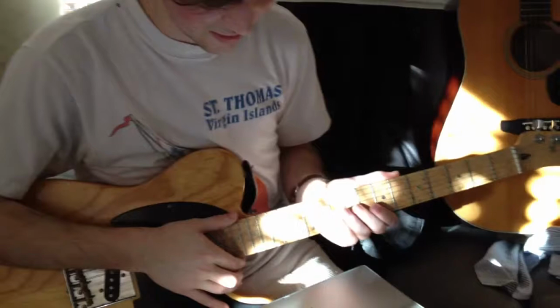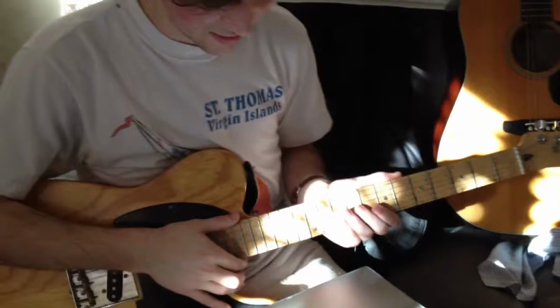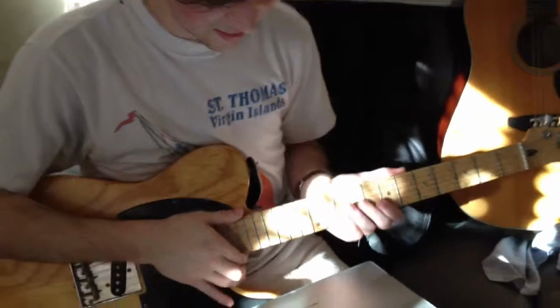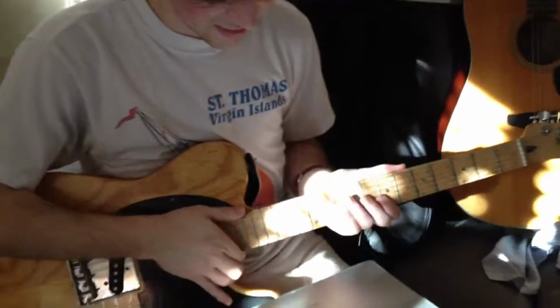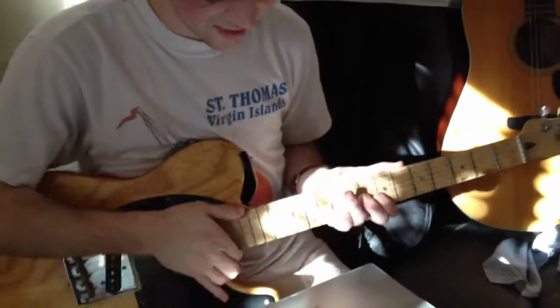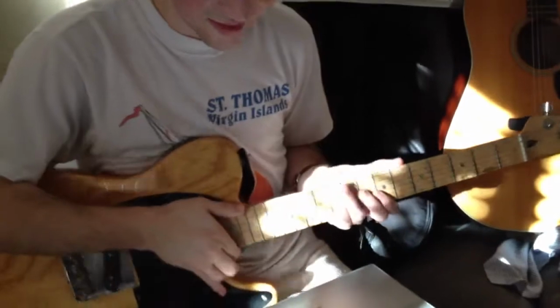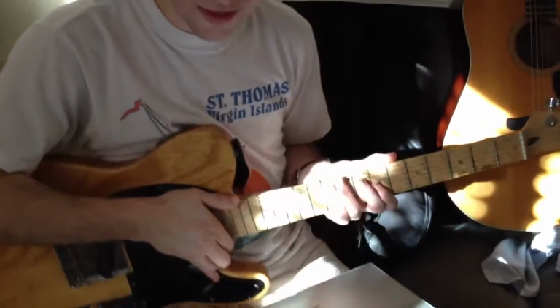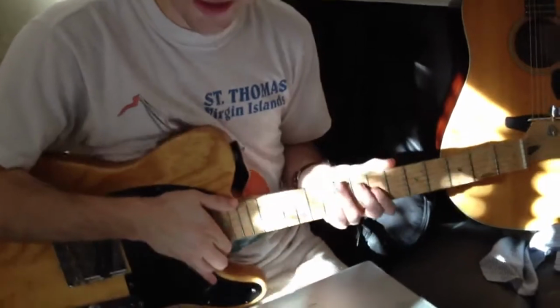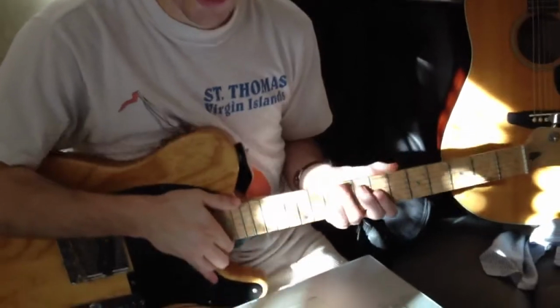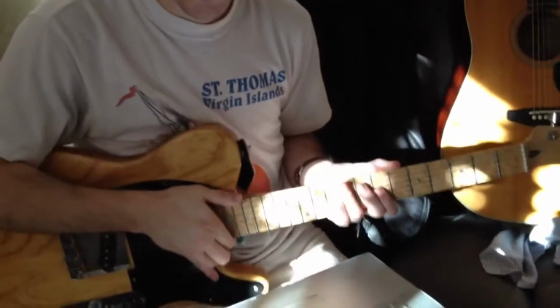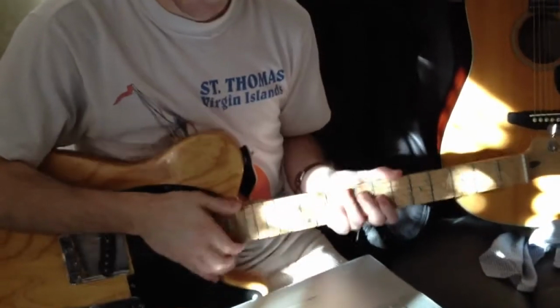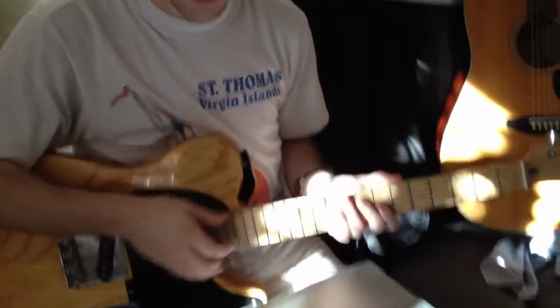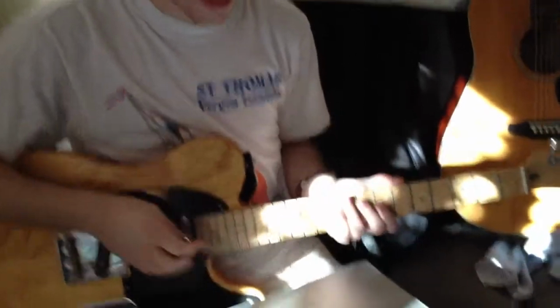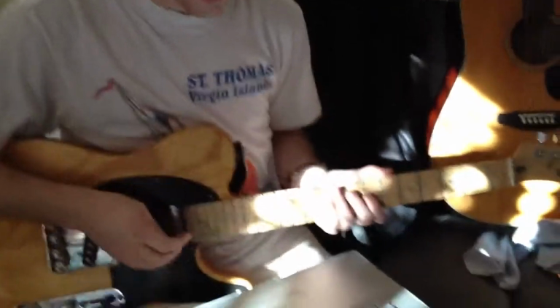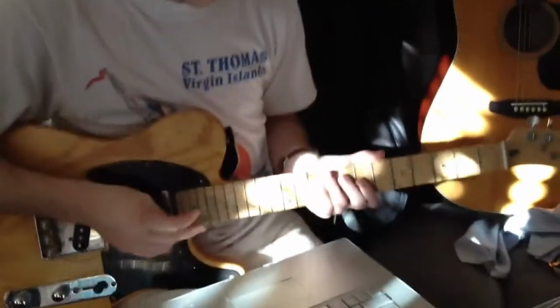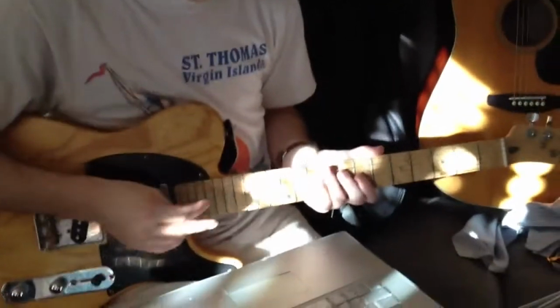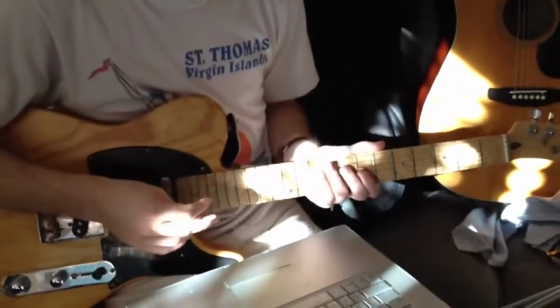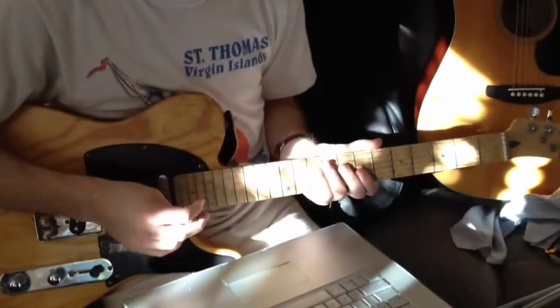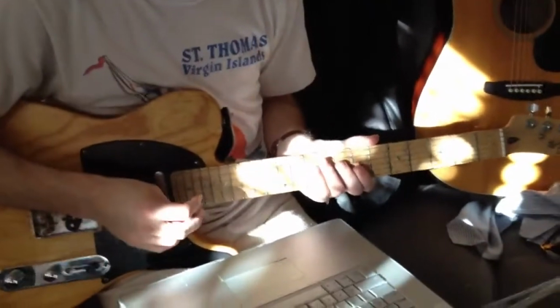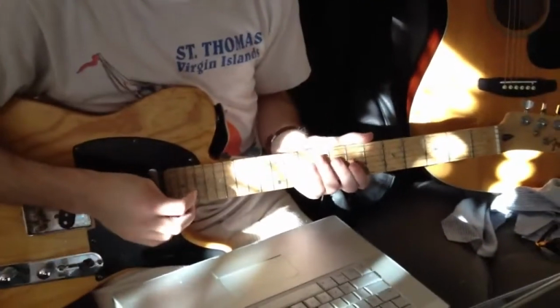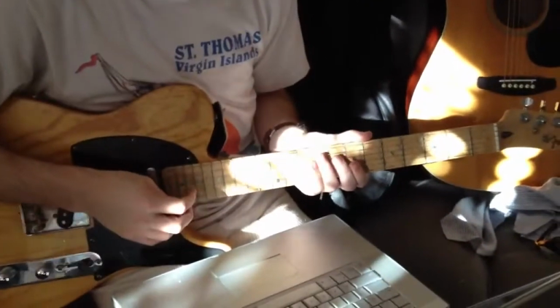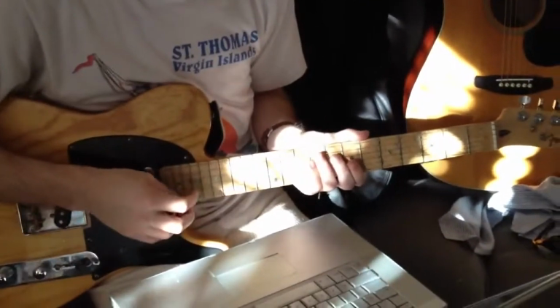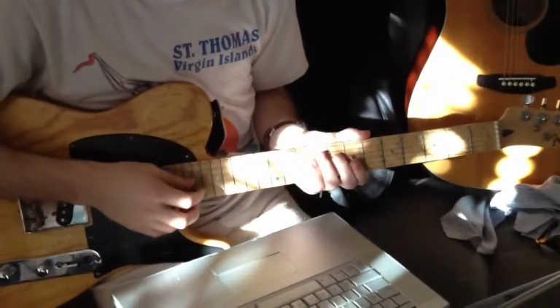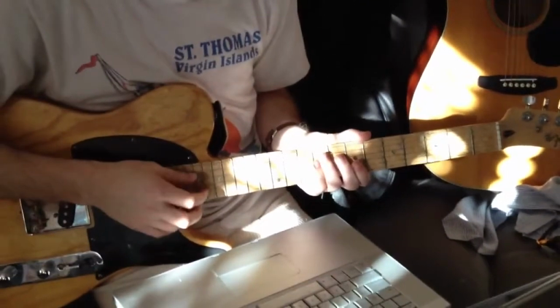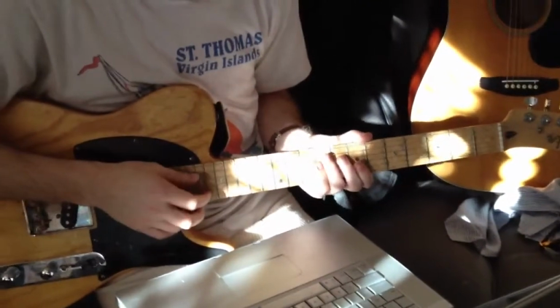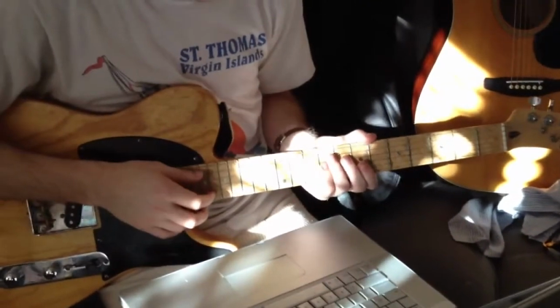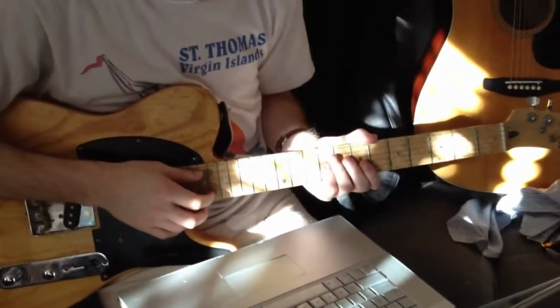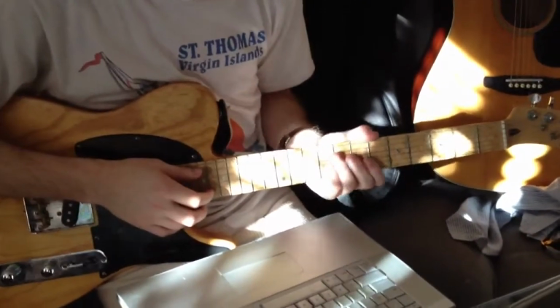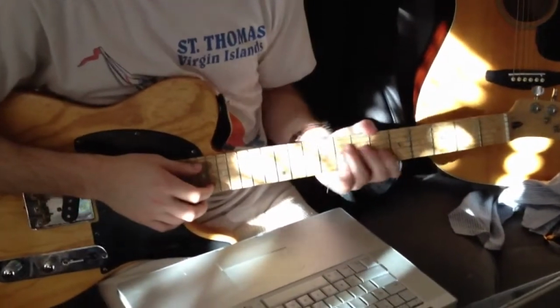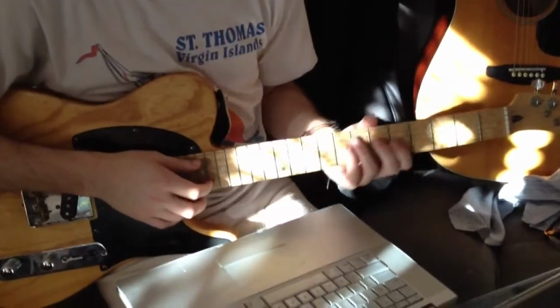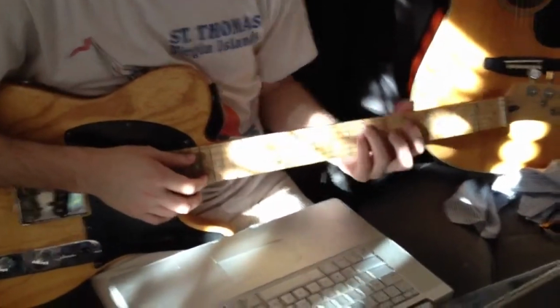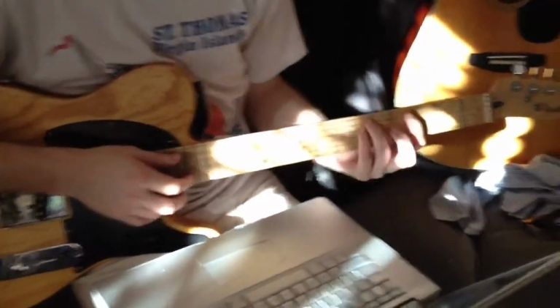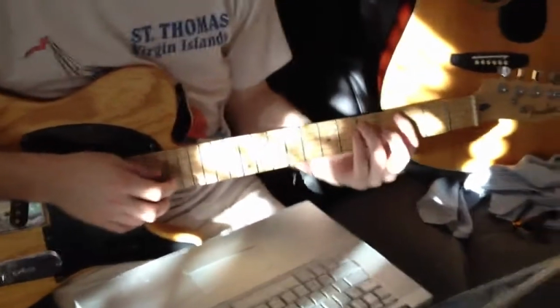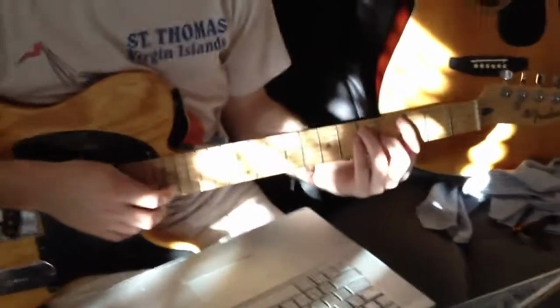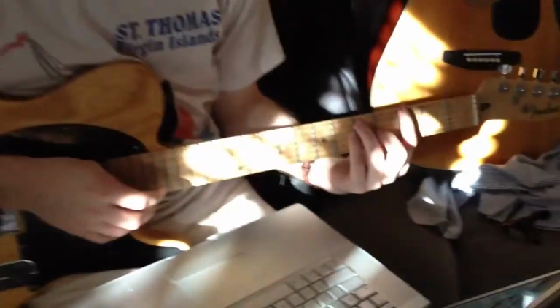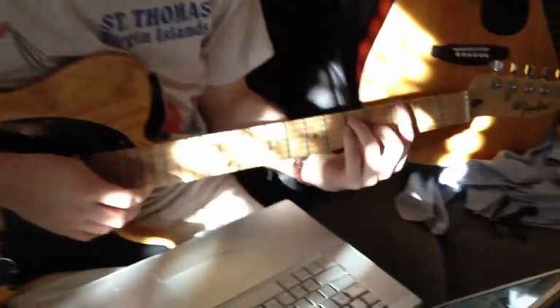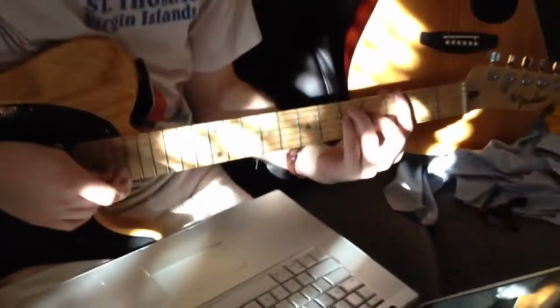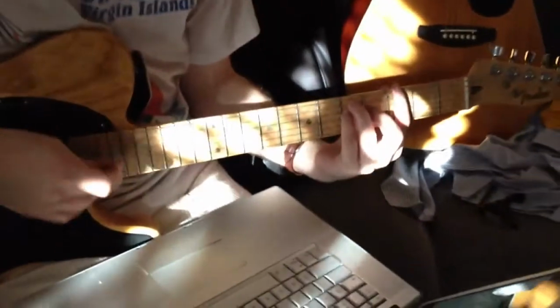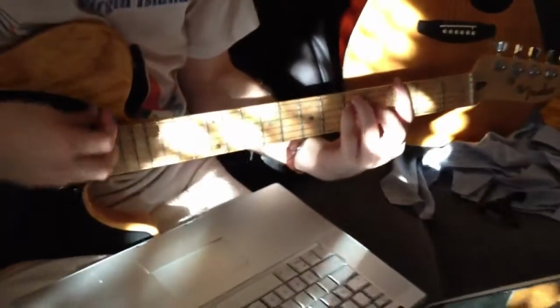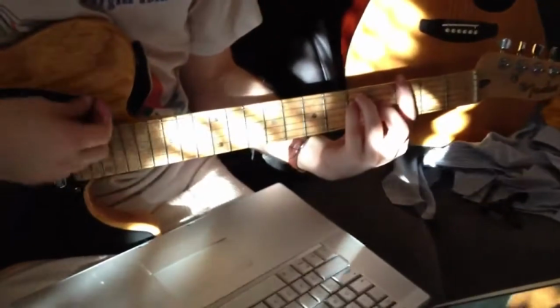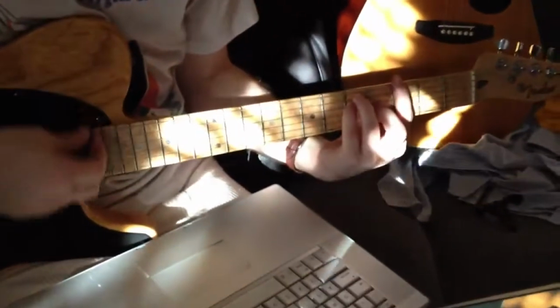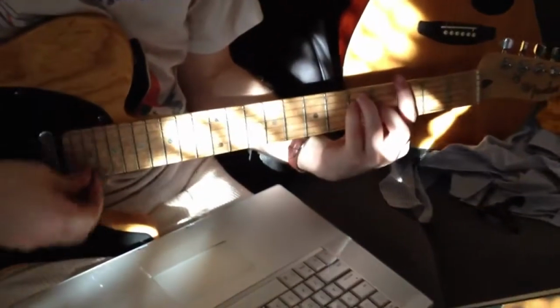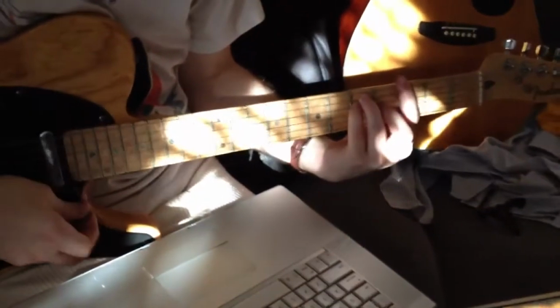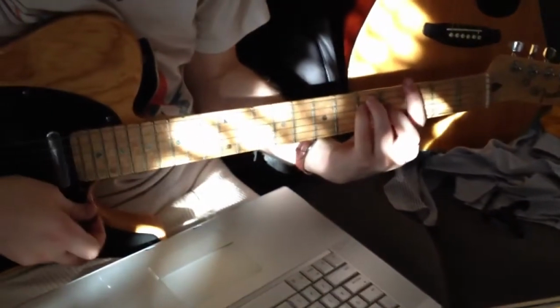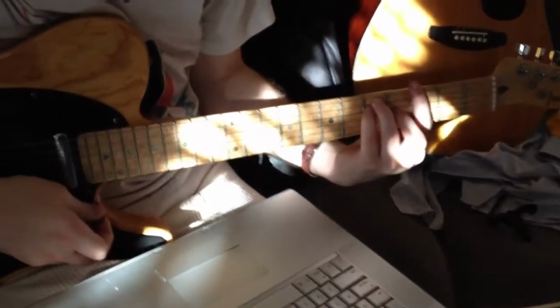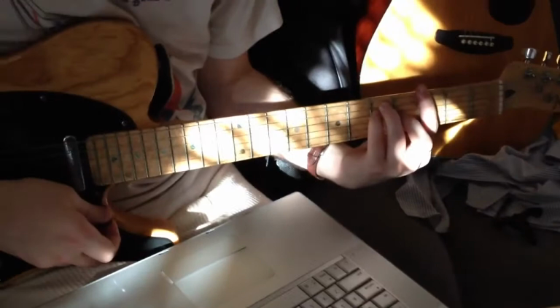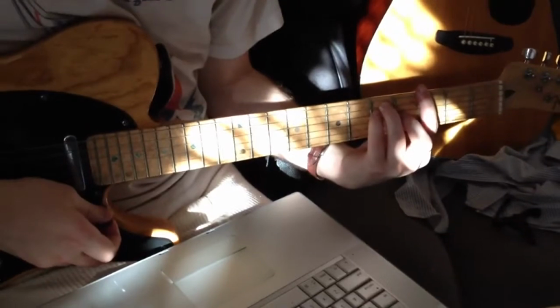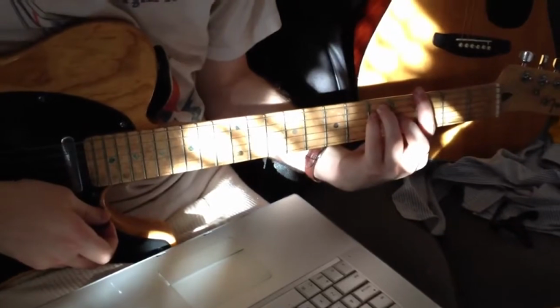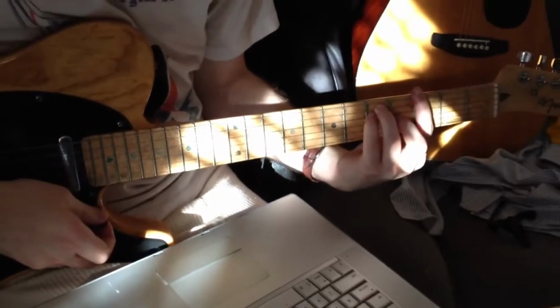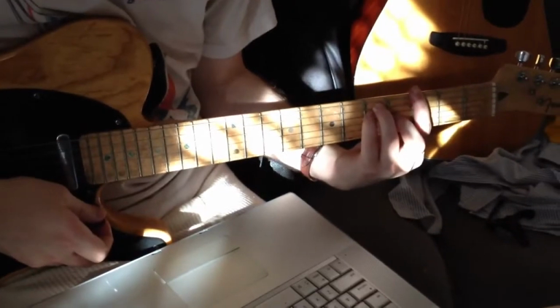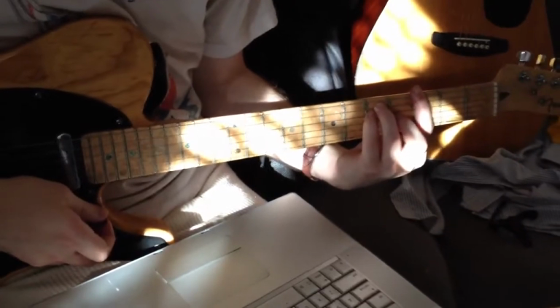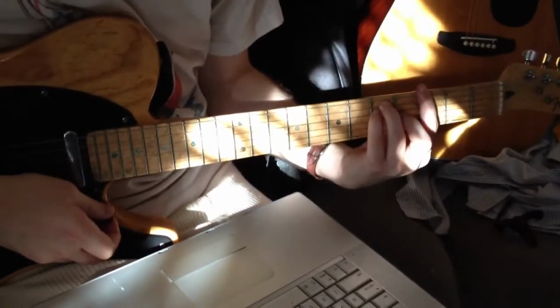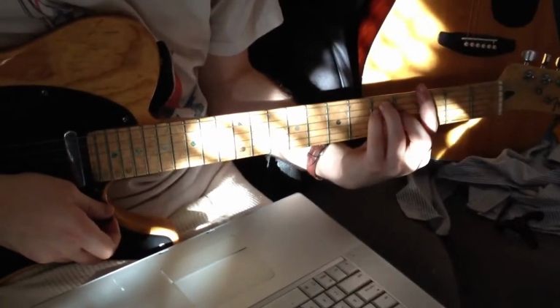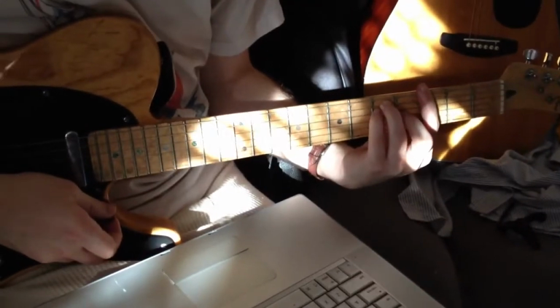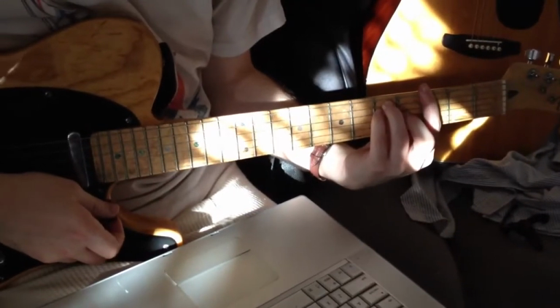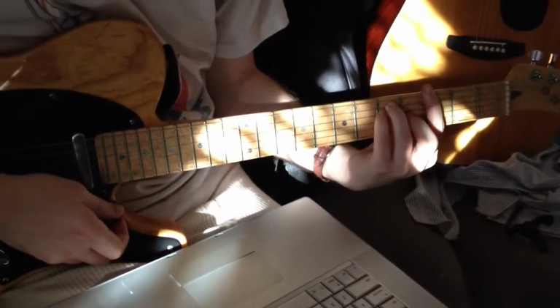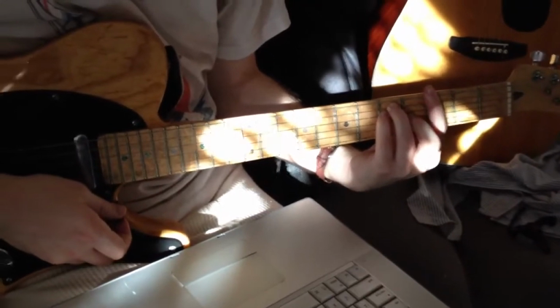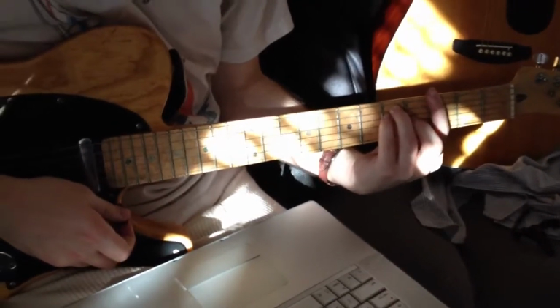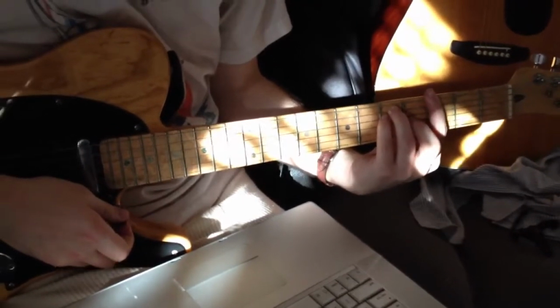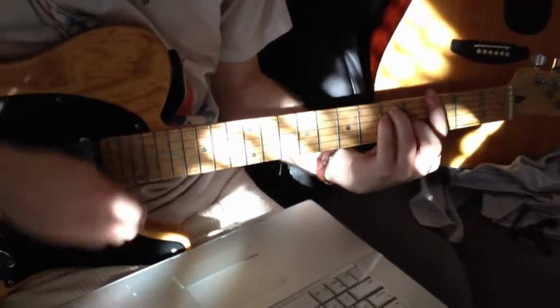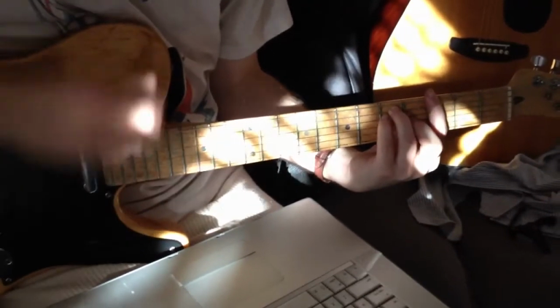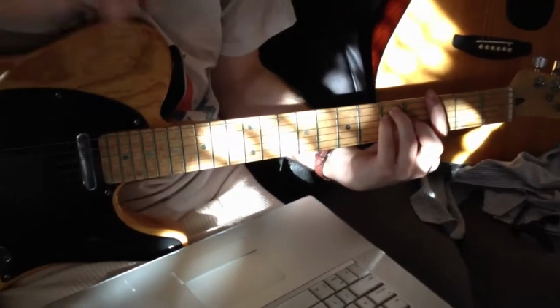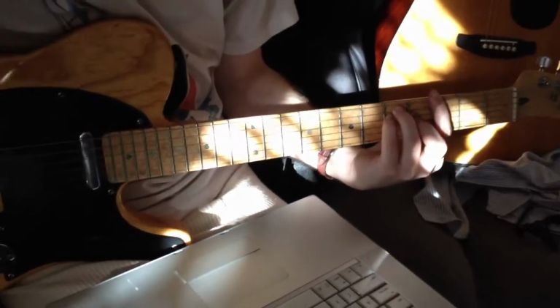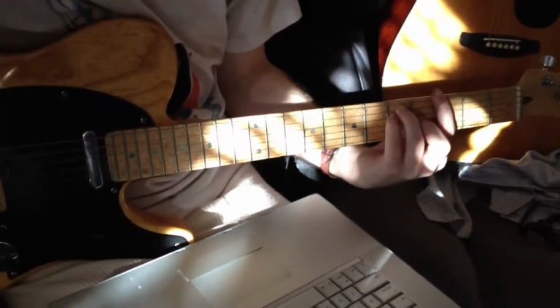Alright, I'm ready. Okay, so how should I do this? G? Alright, G for the chorus, yeah.